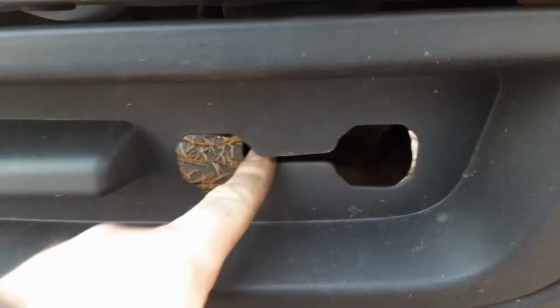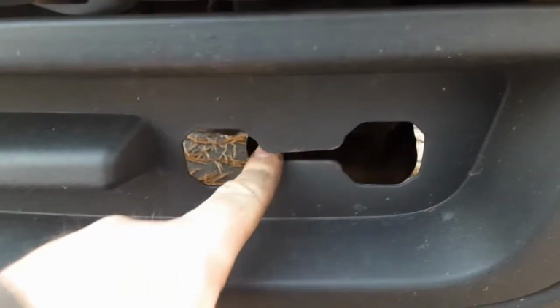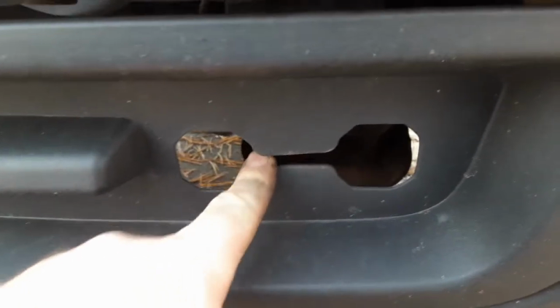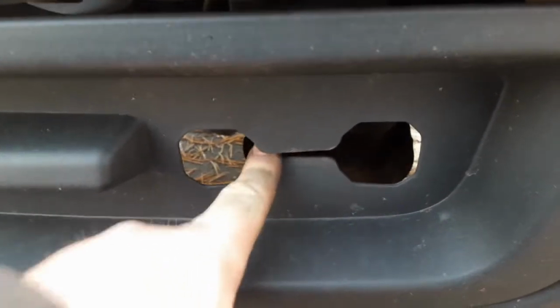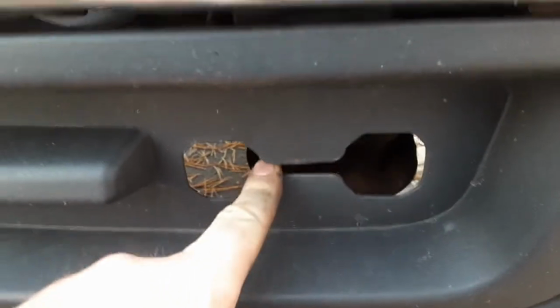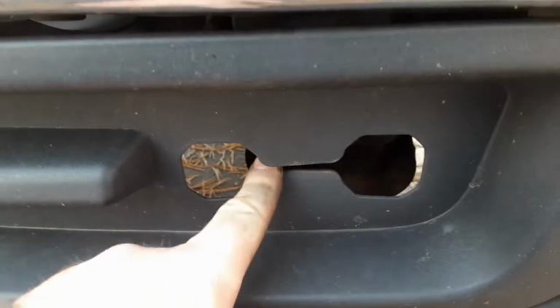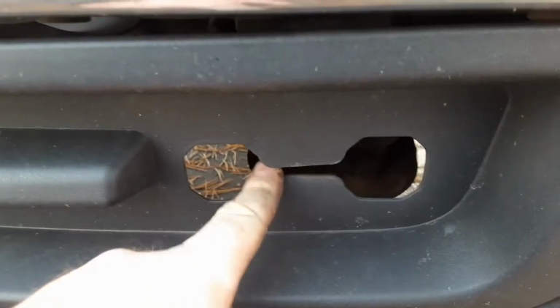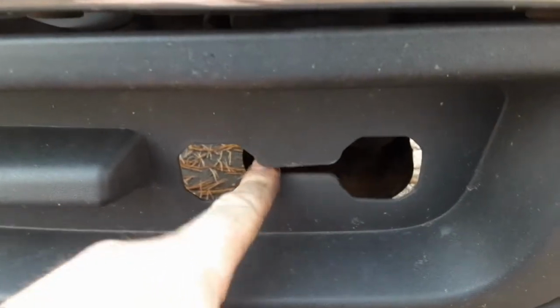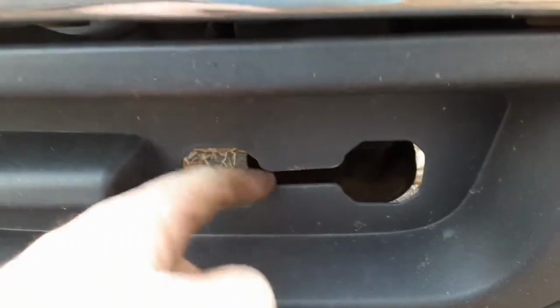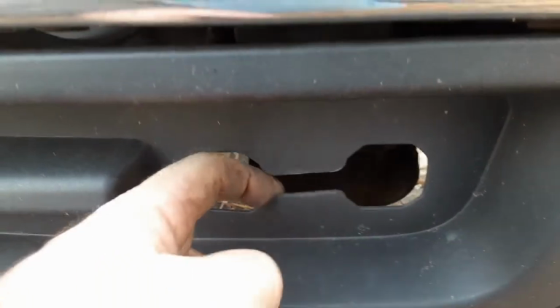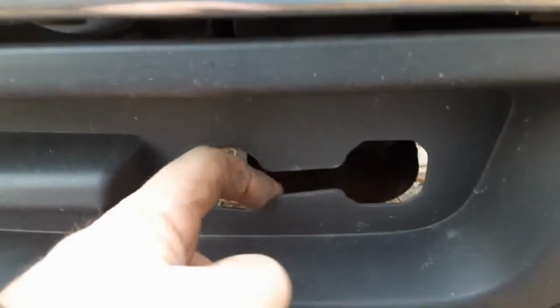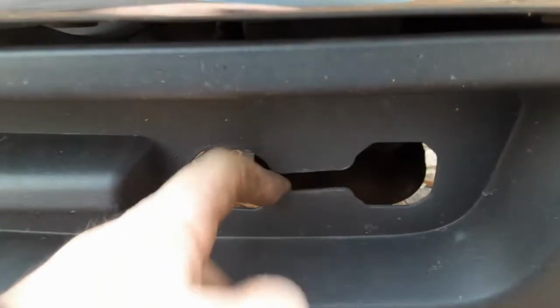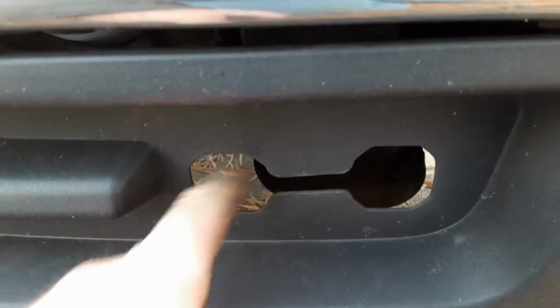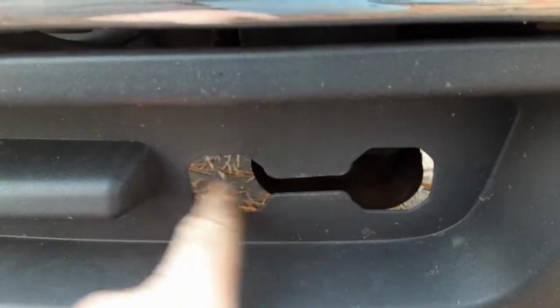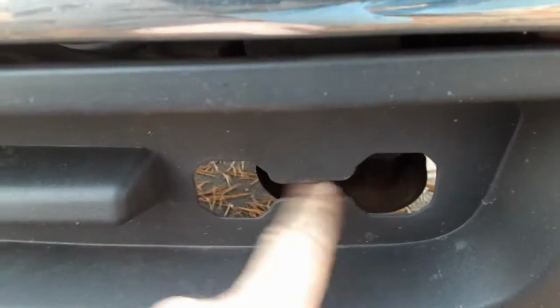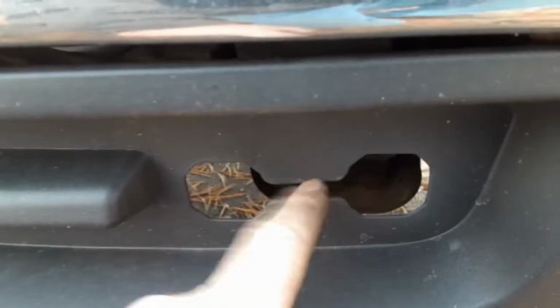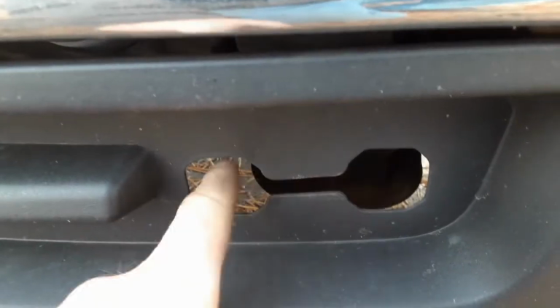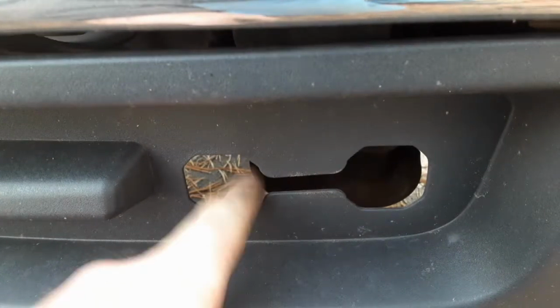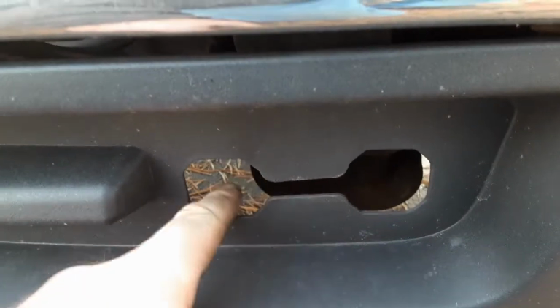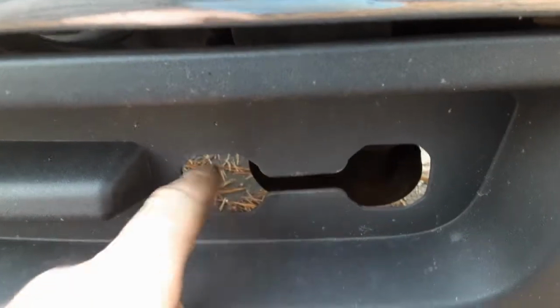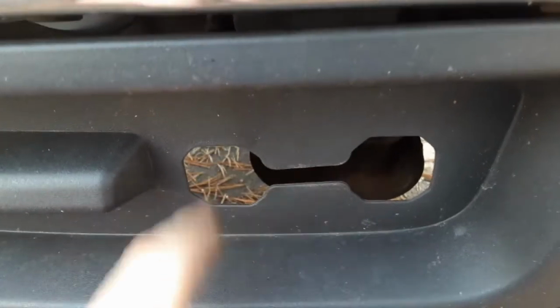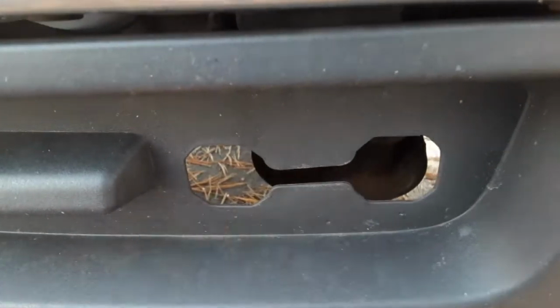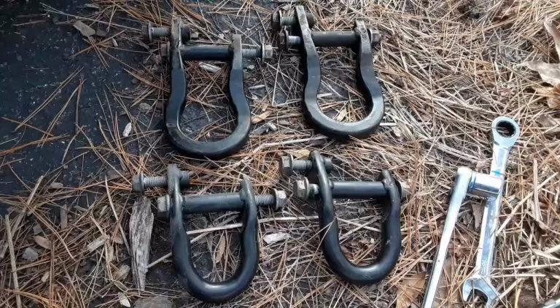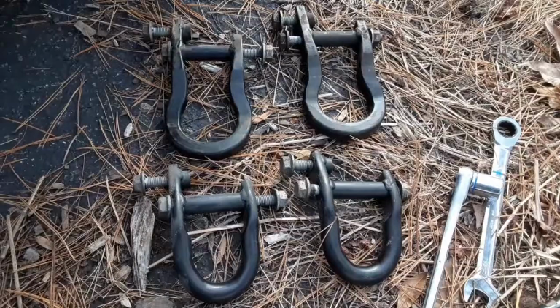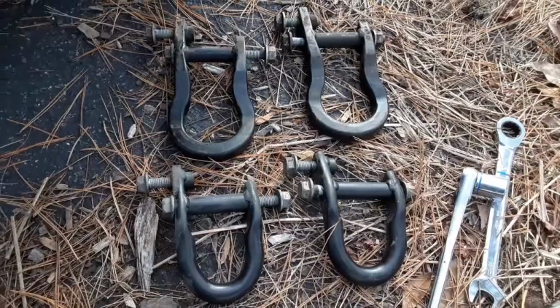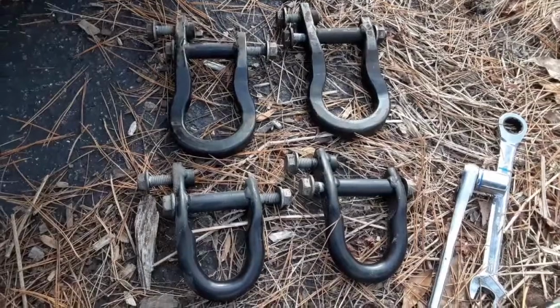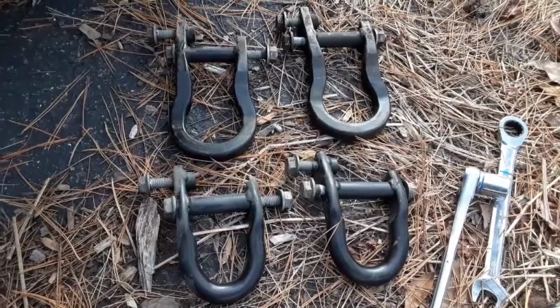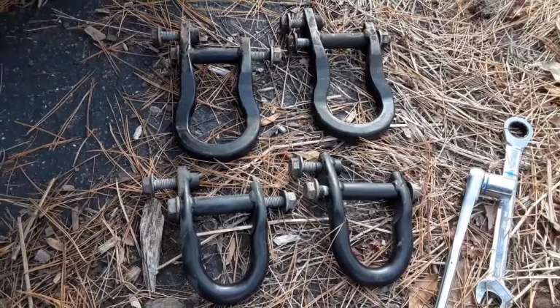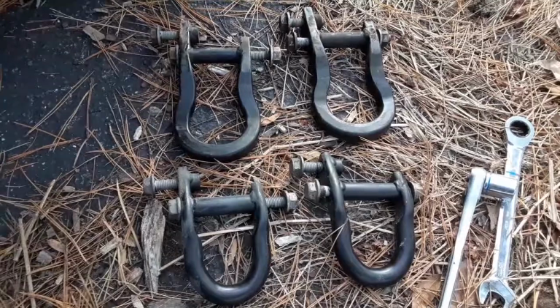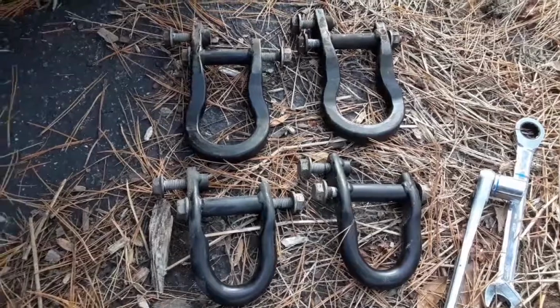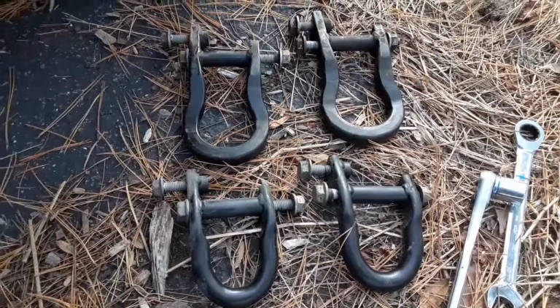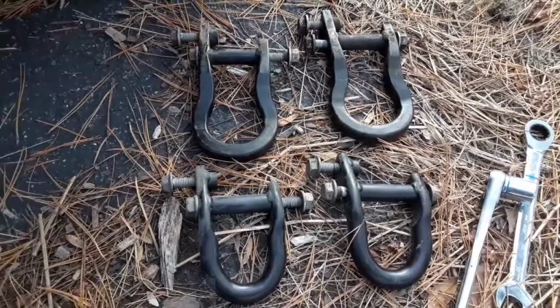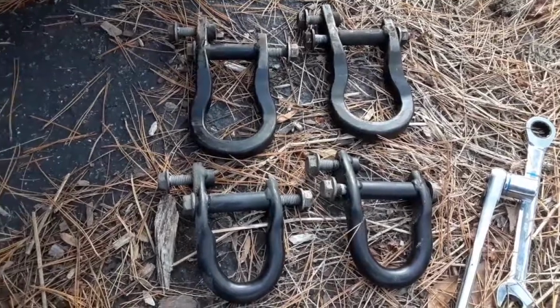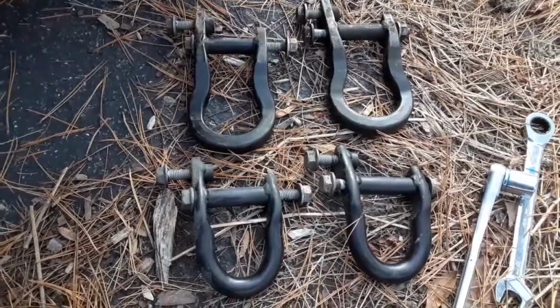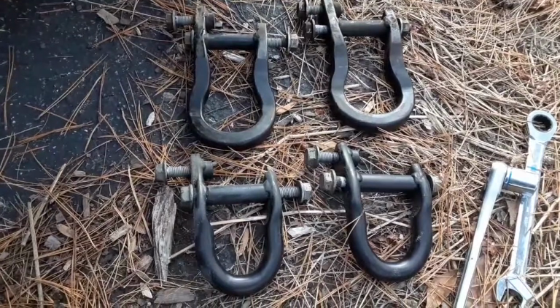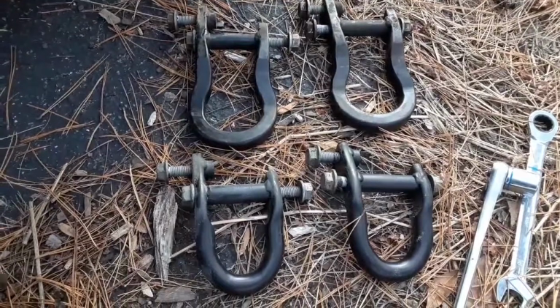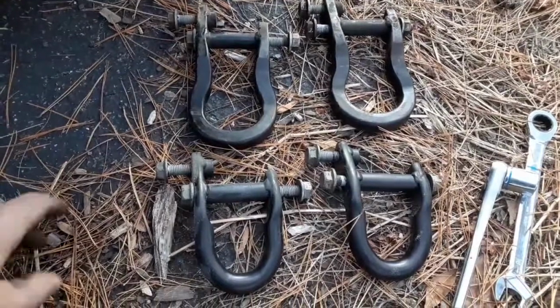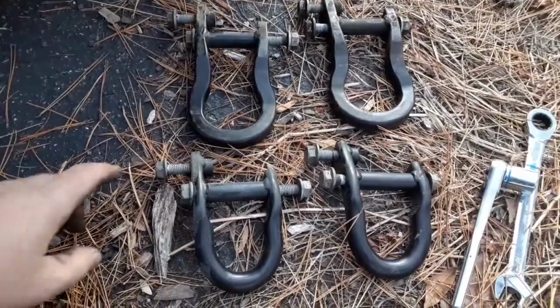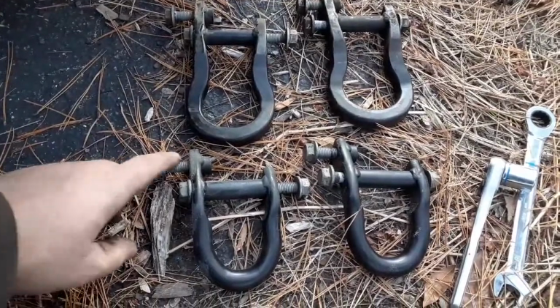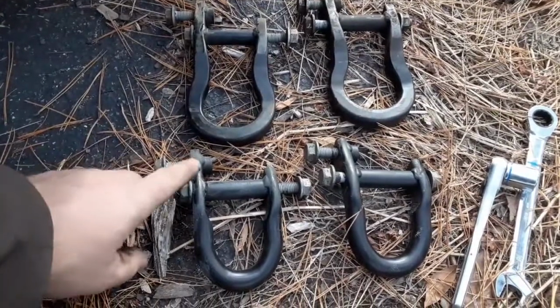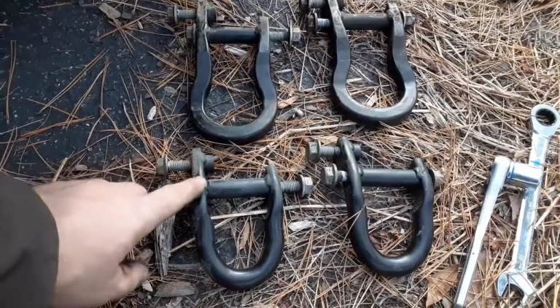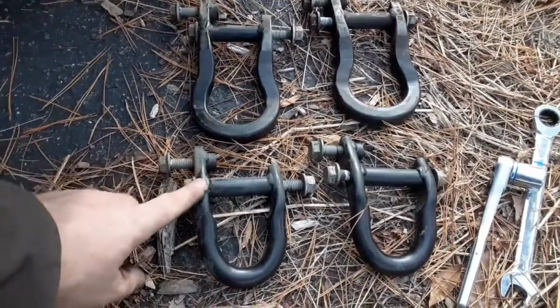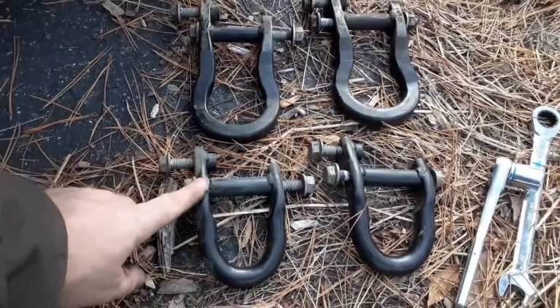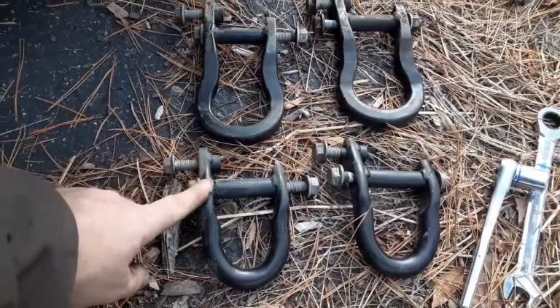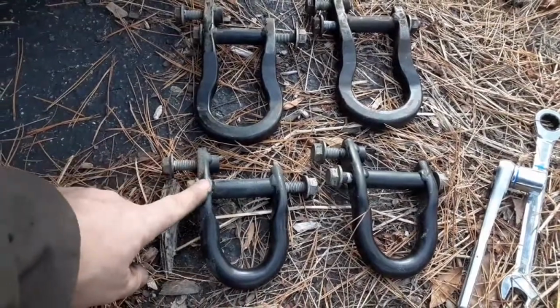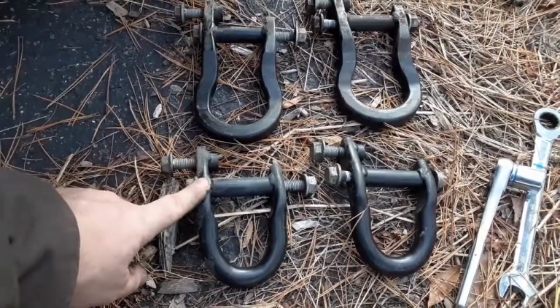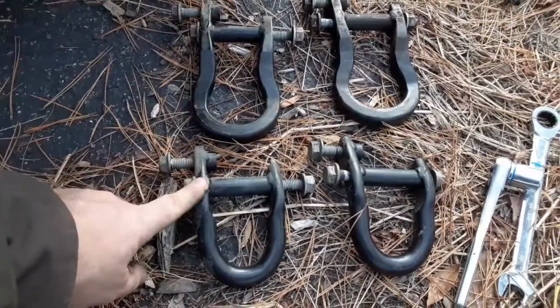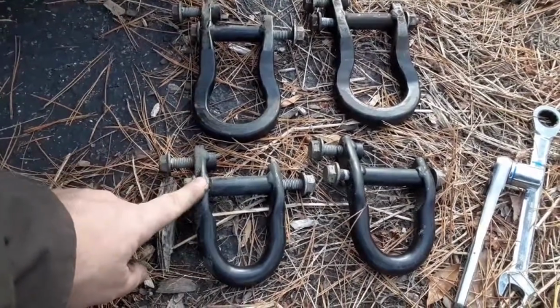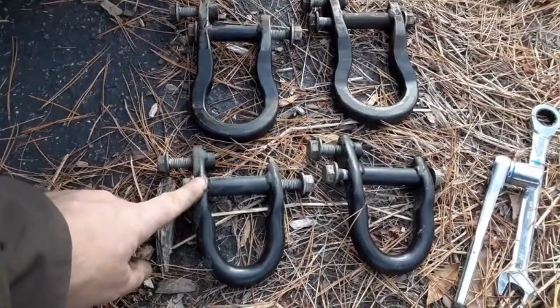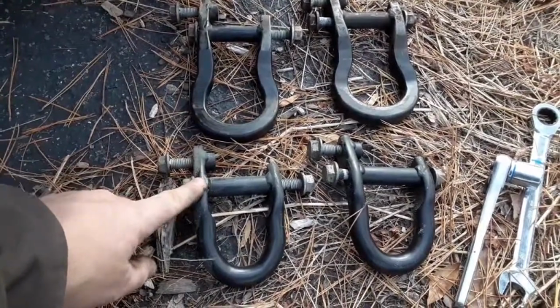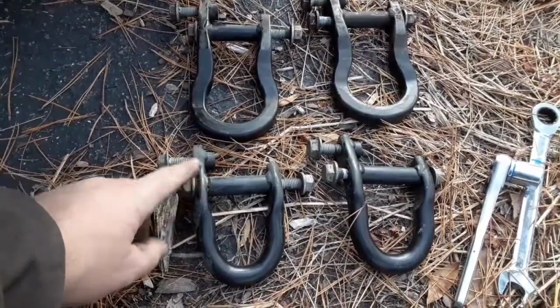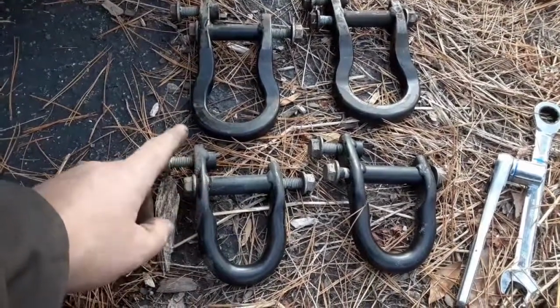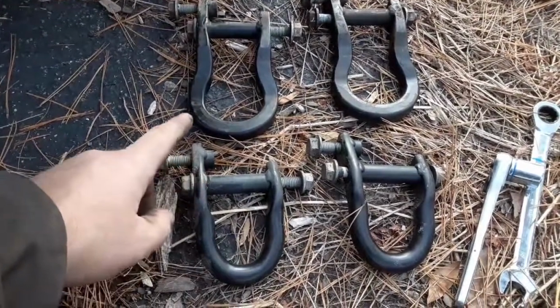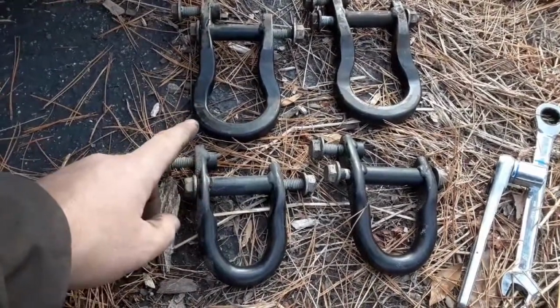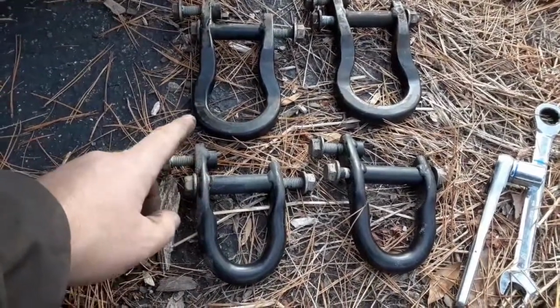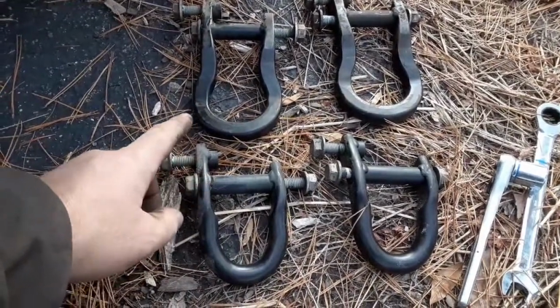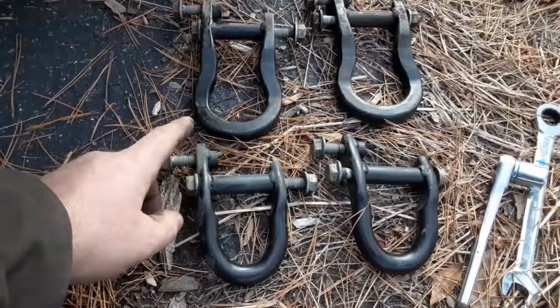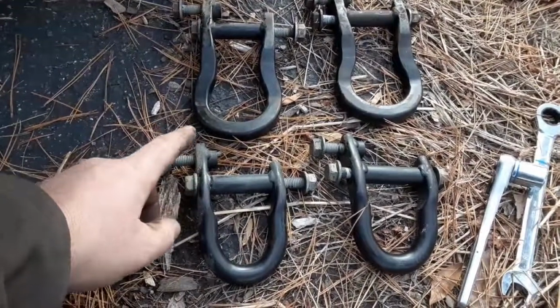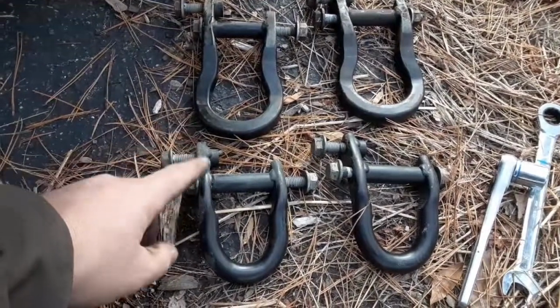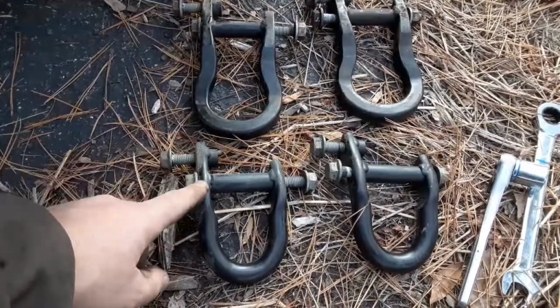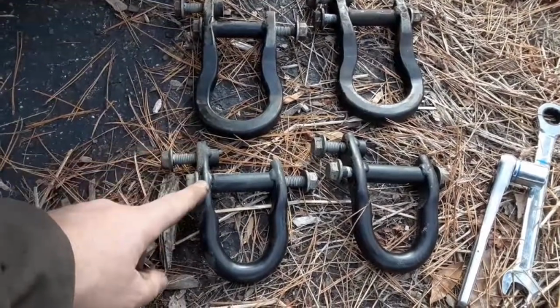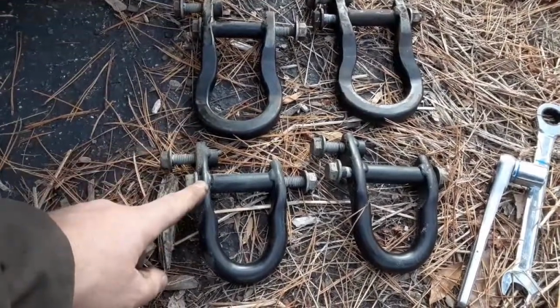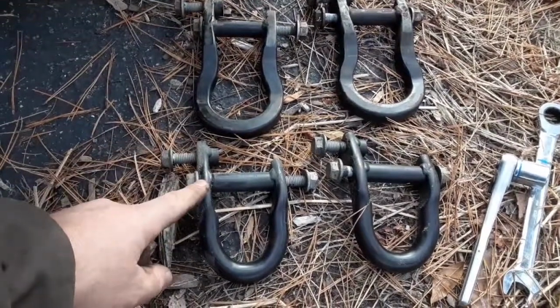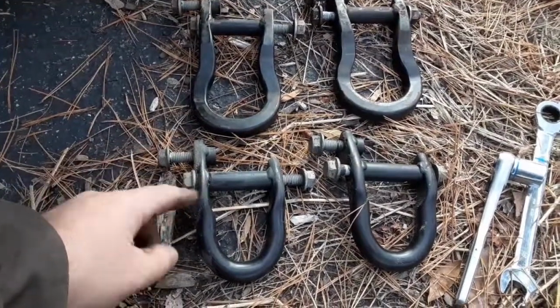First, make sure you got a bumper with the tow hook hole. Then get yourself some tow hooks. You can order these online or you can go to the junkyard — I went to the junkyard because I'm cheap.